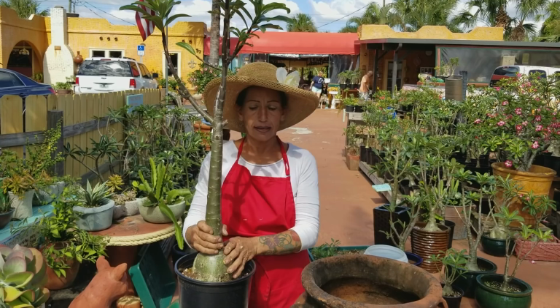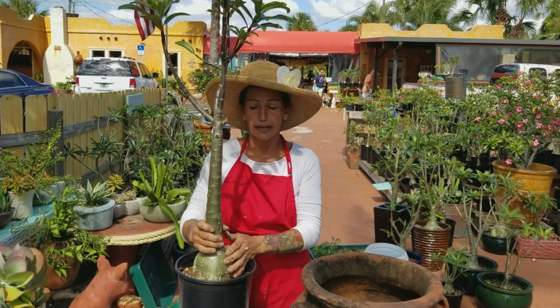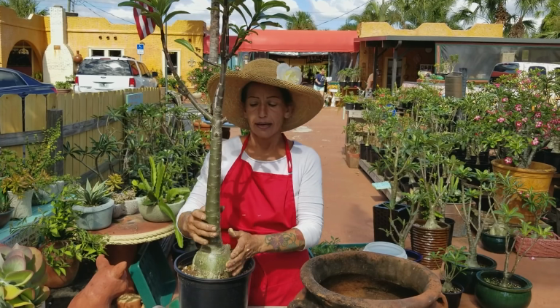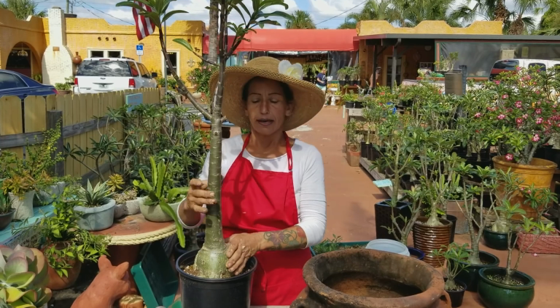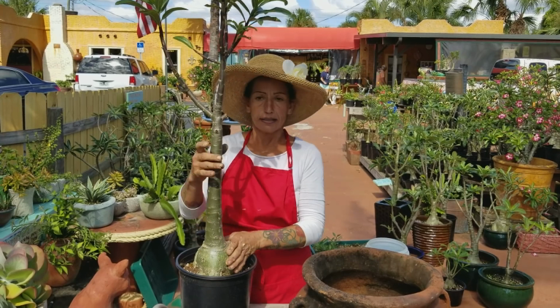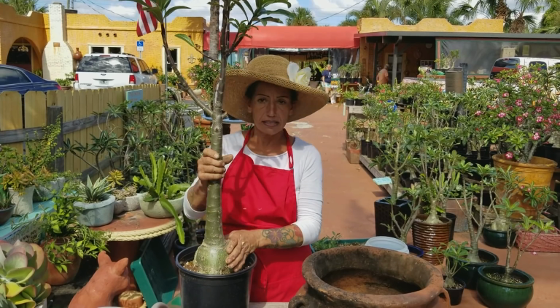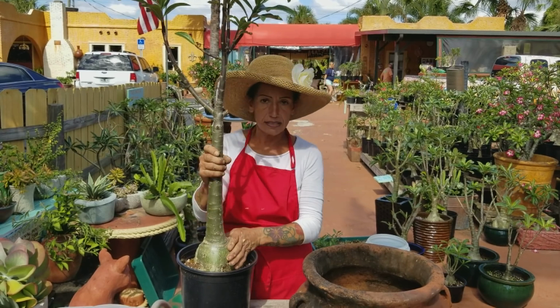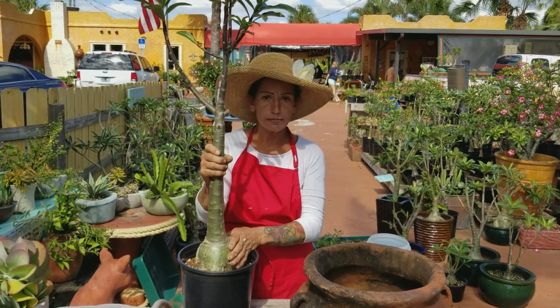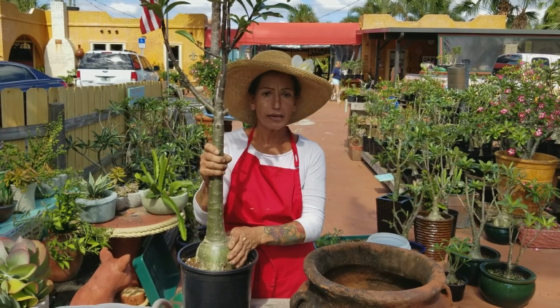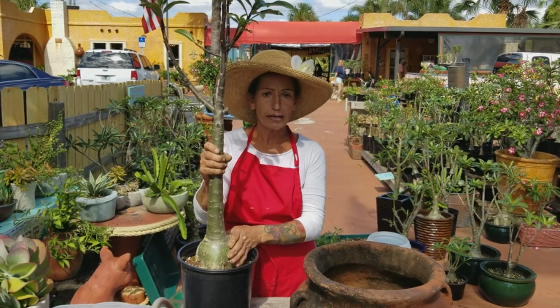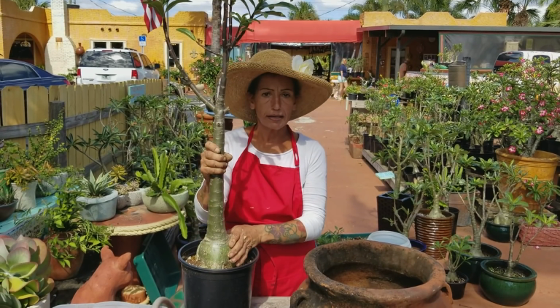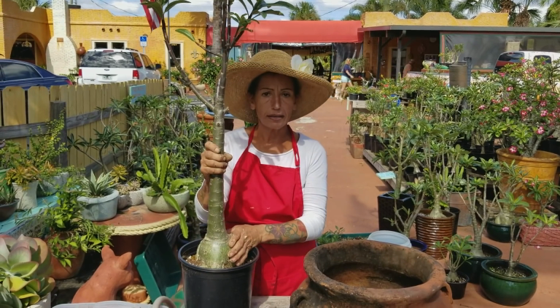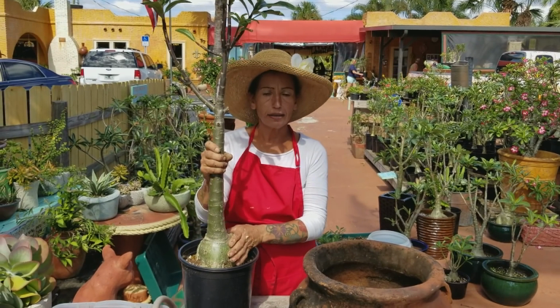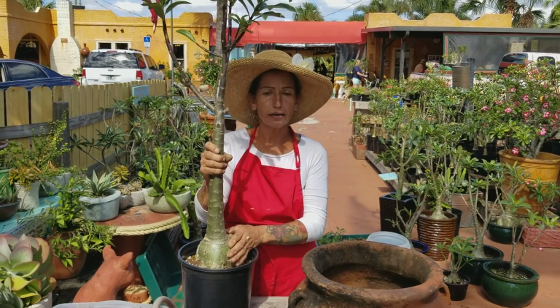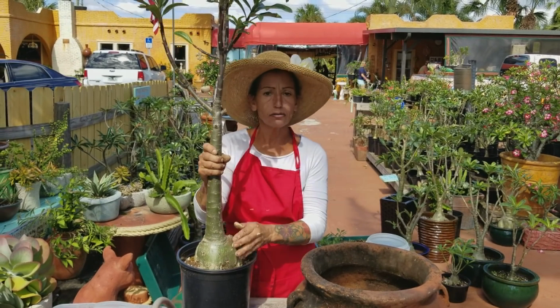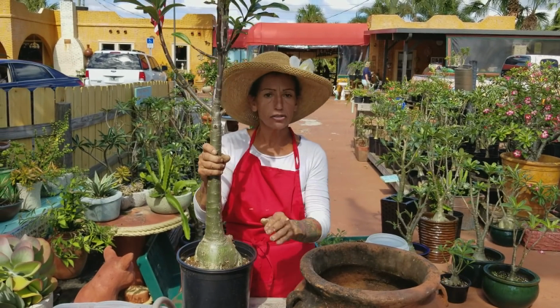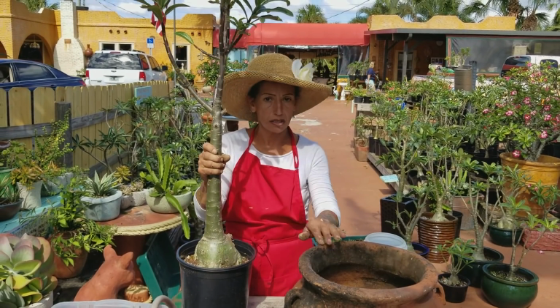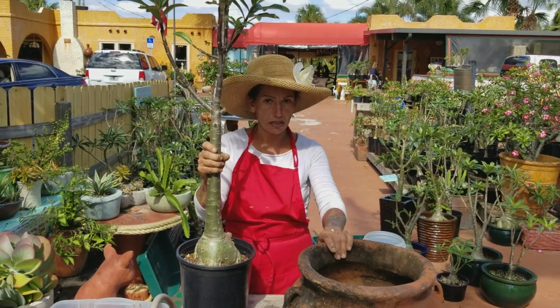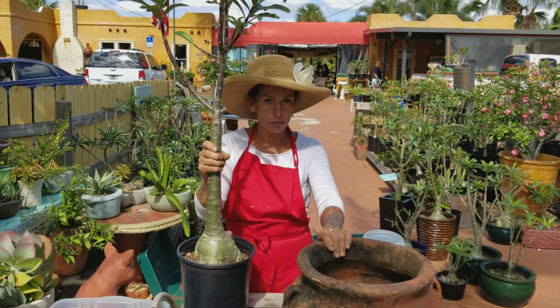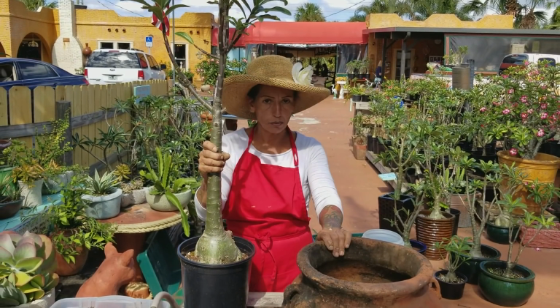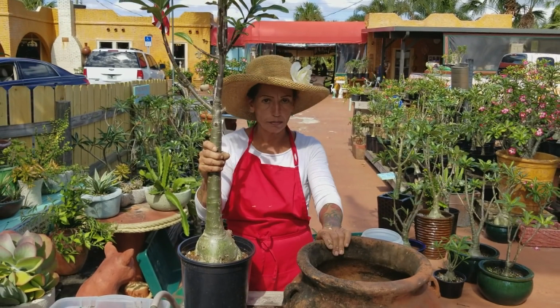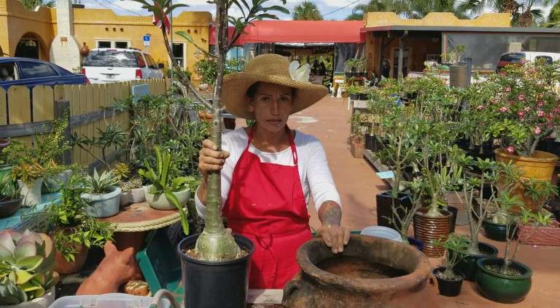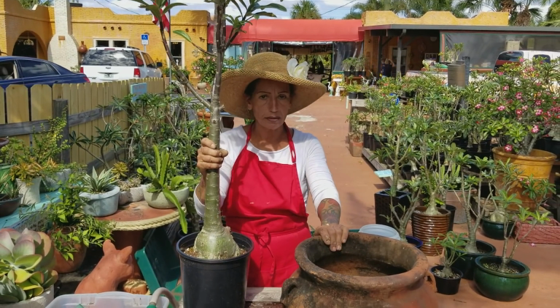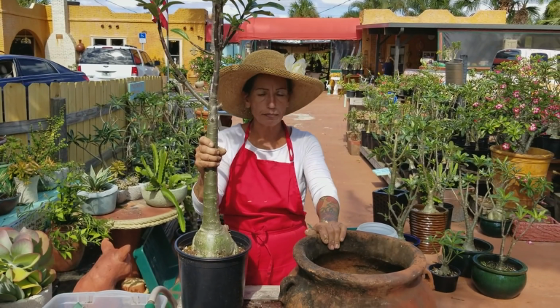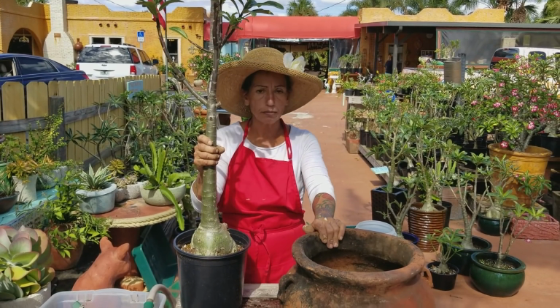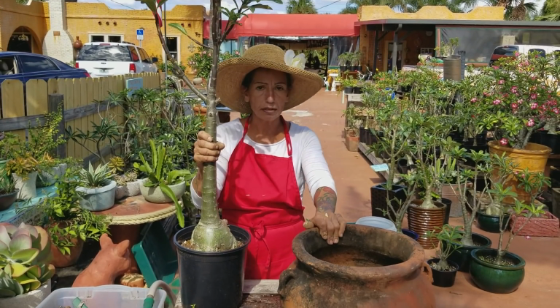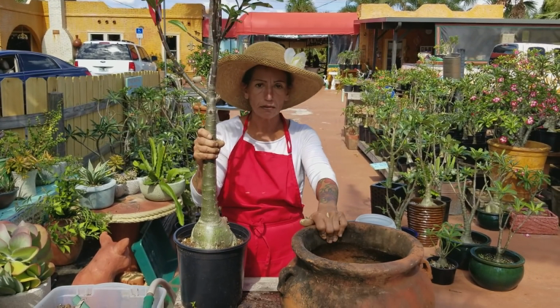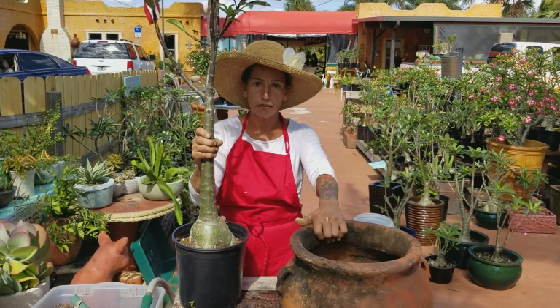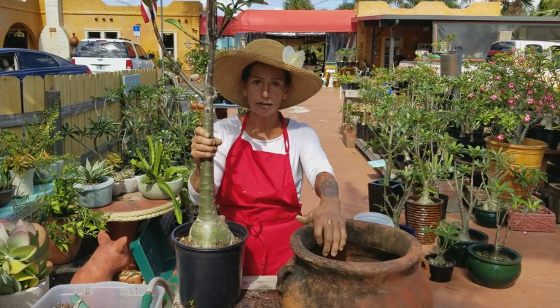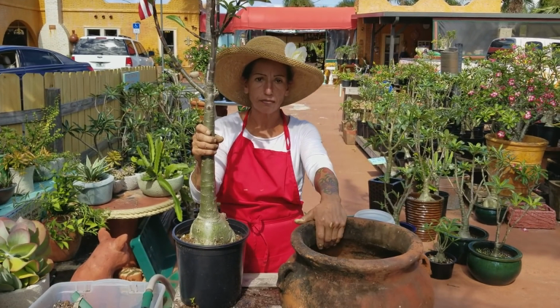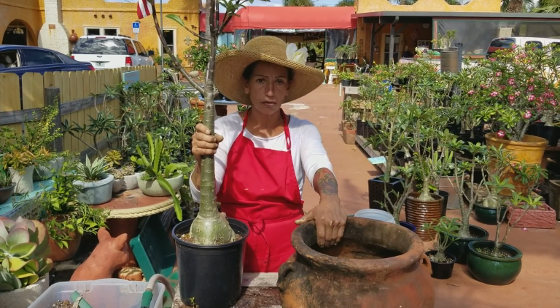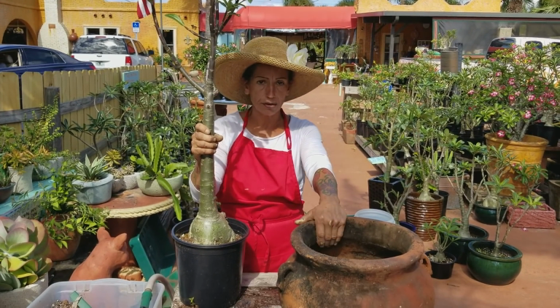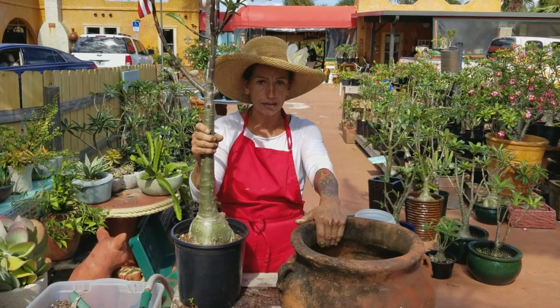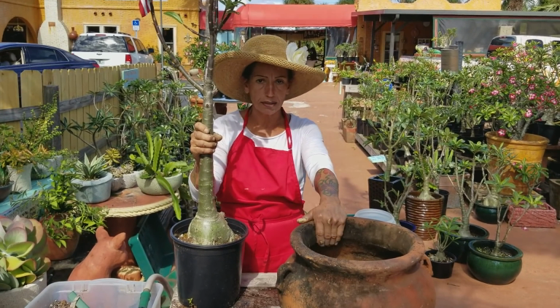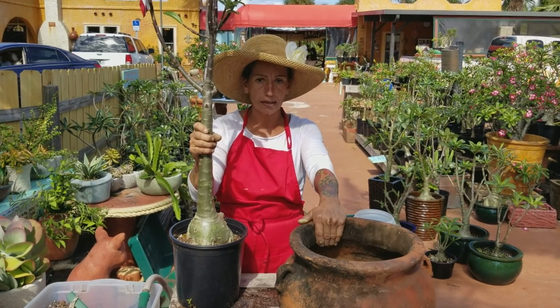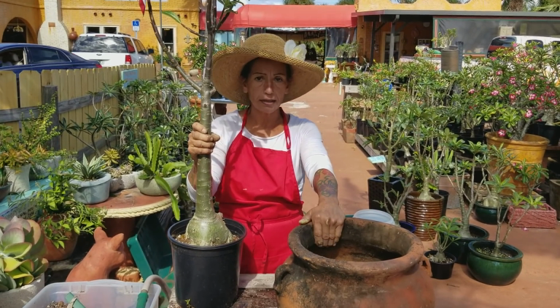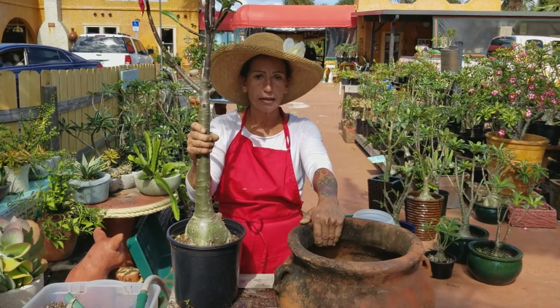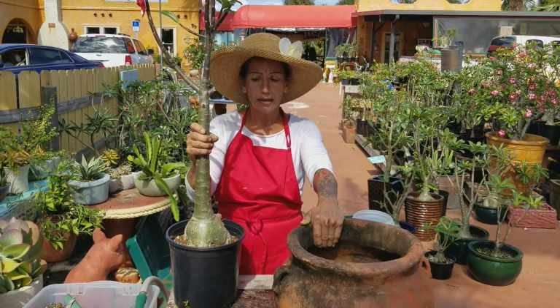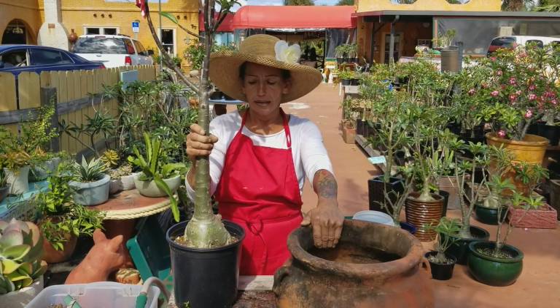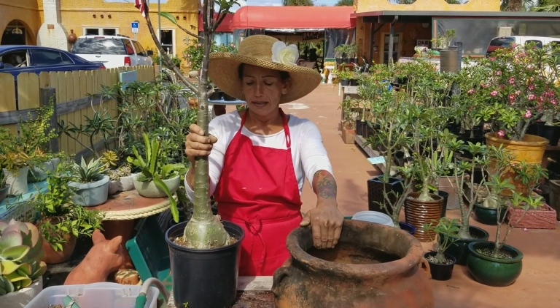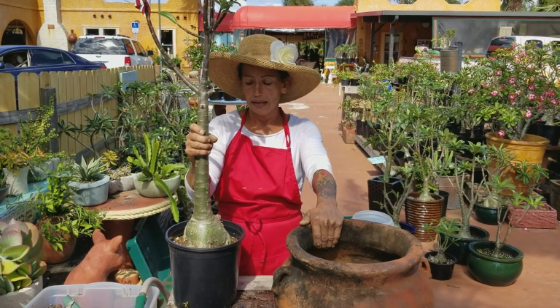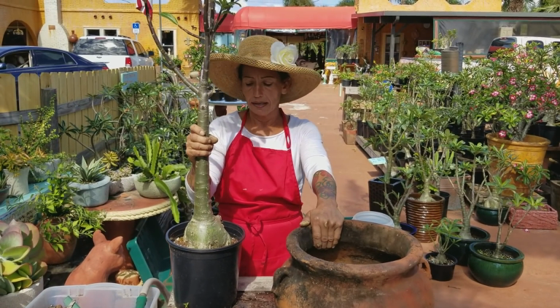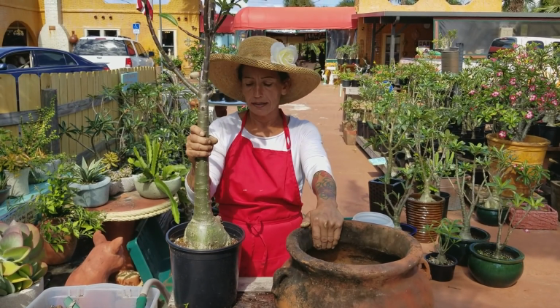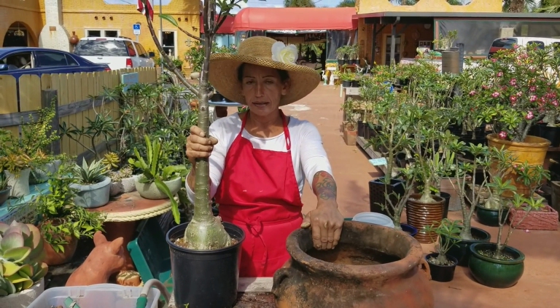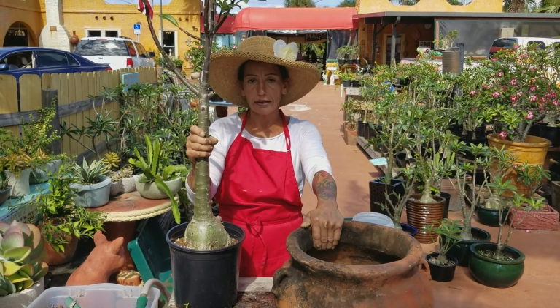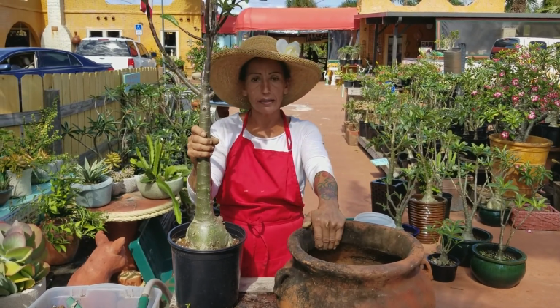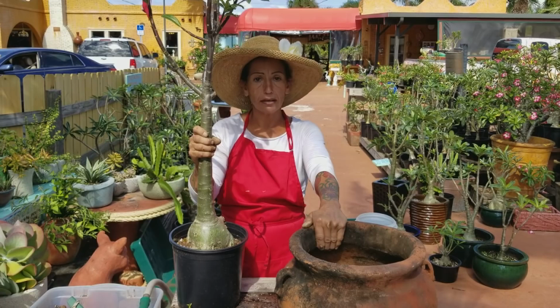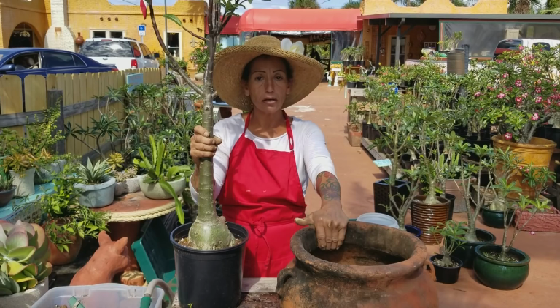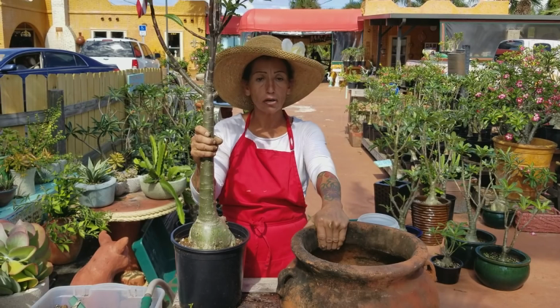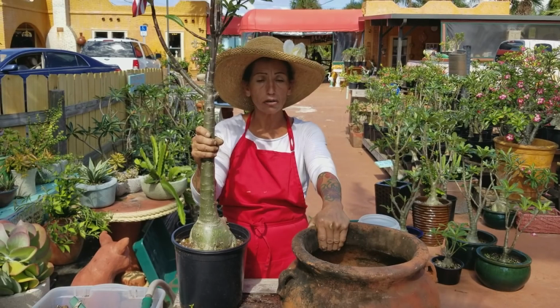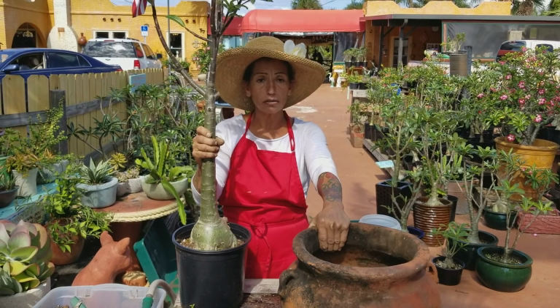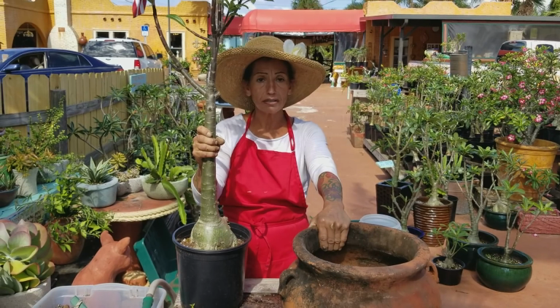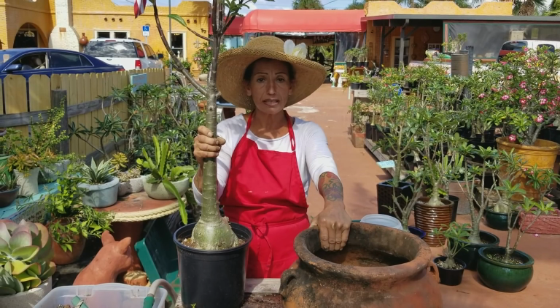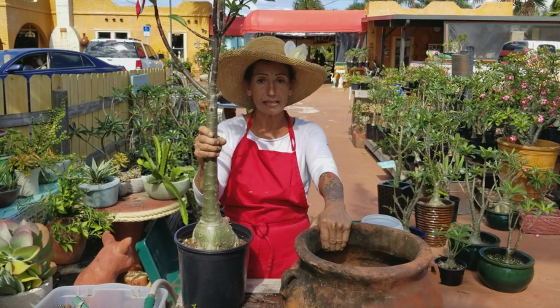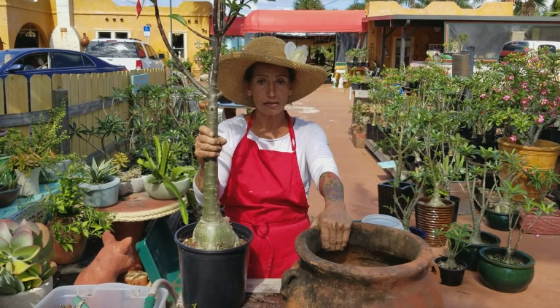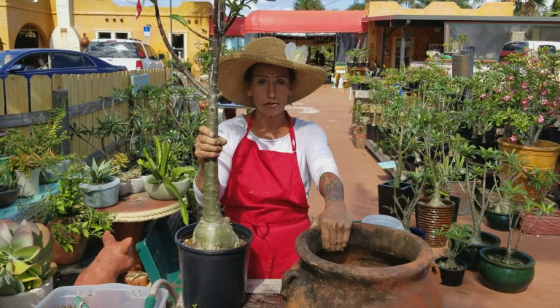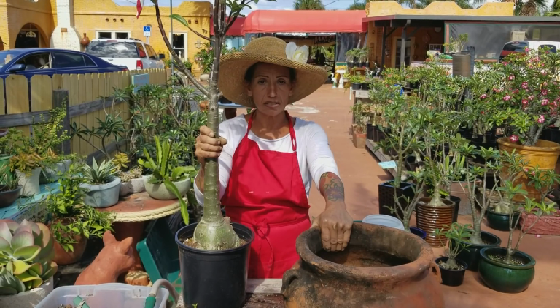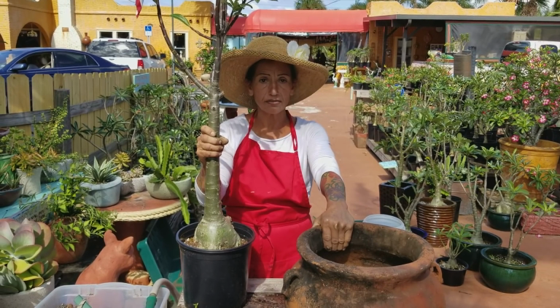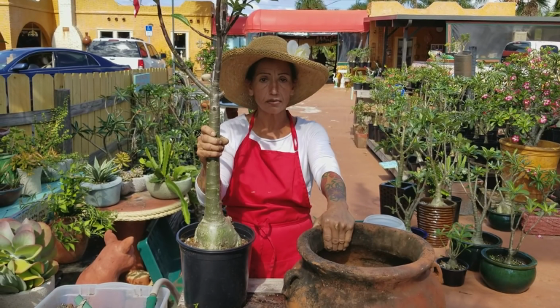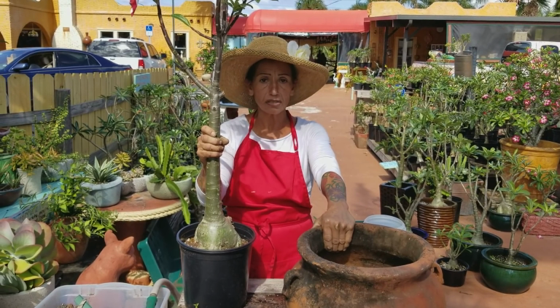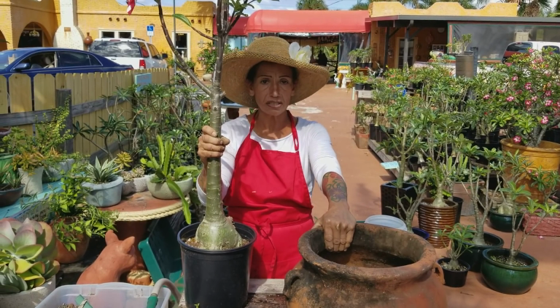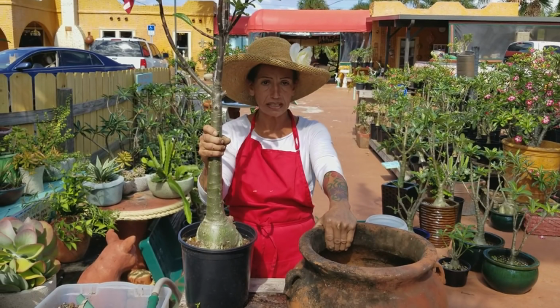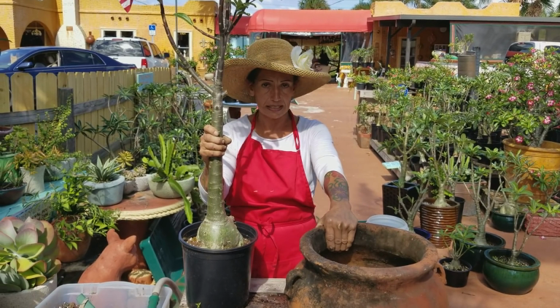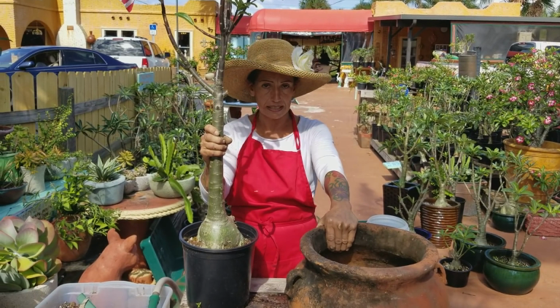This is Maria, a consigning woman in Punta Gorda, Florida, and I grow desert roses from seeds.